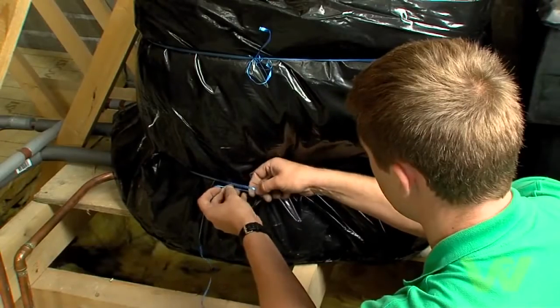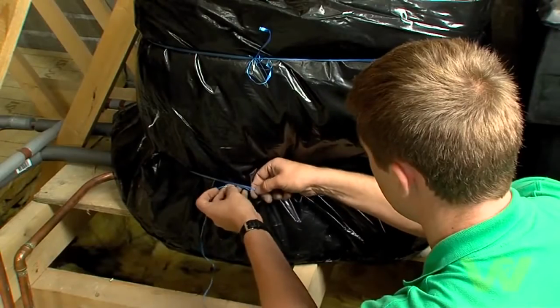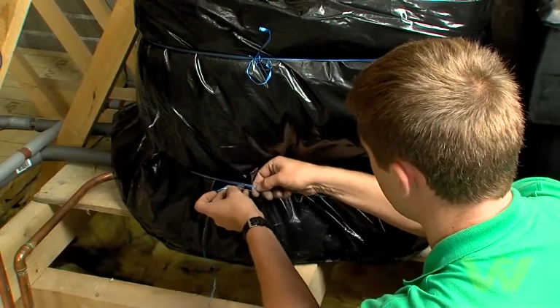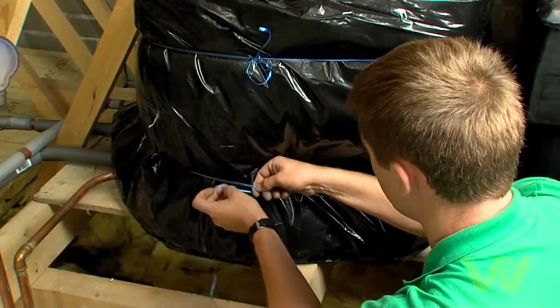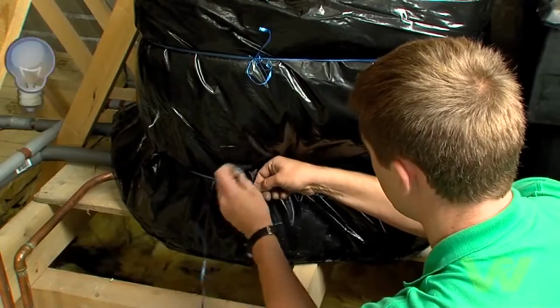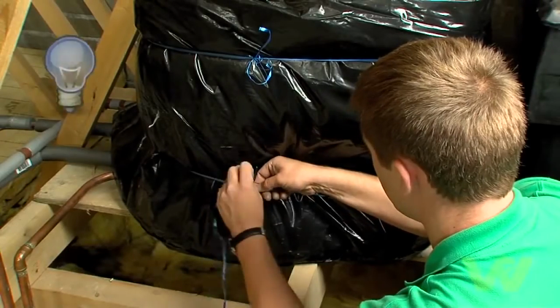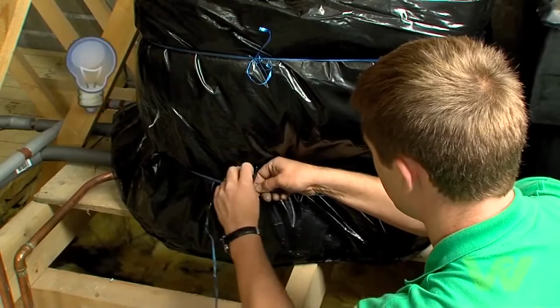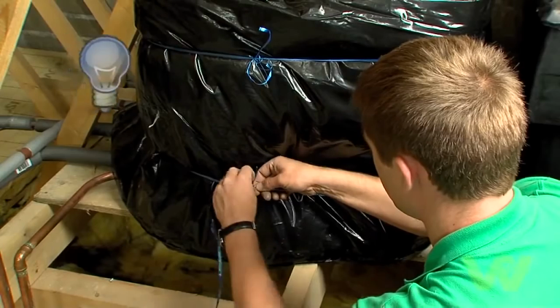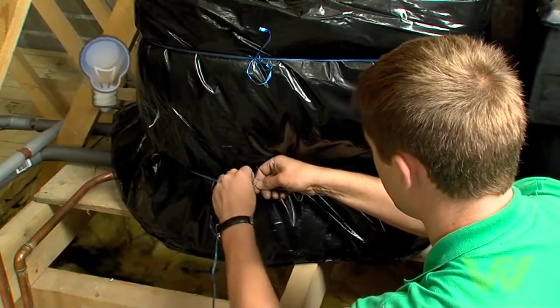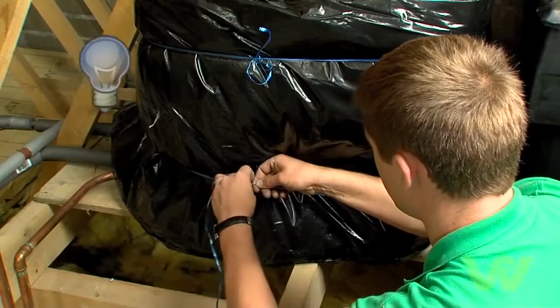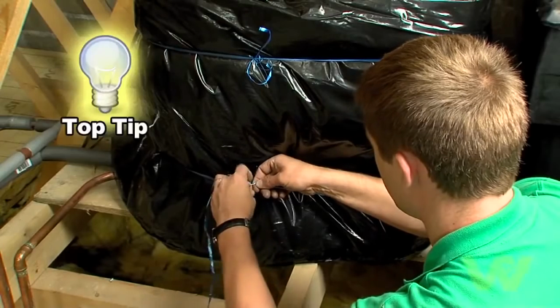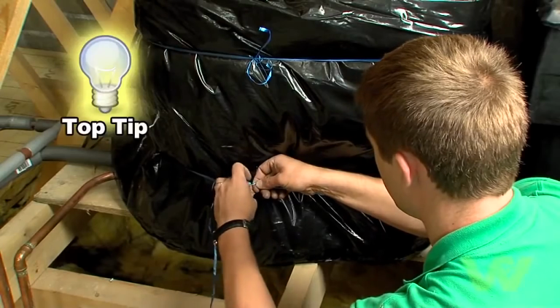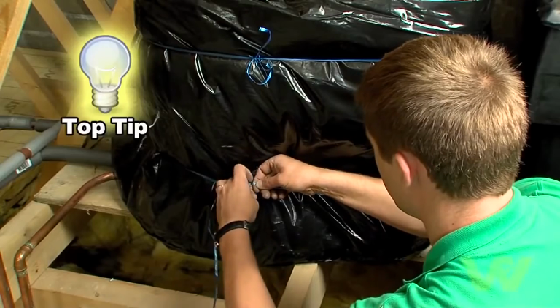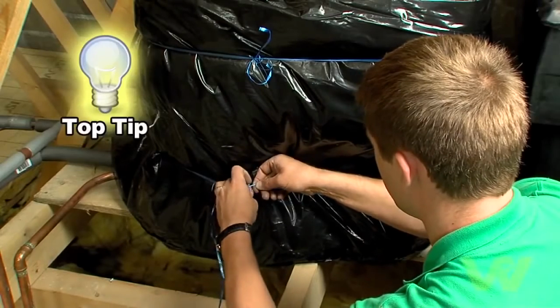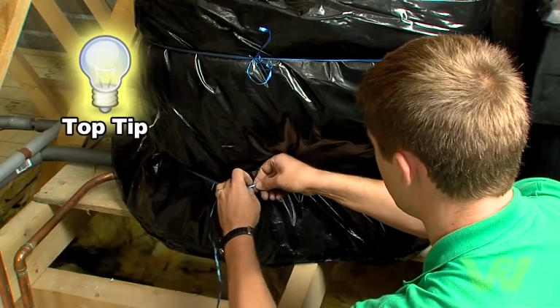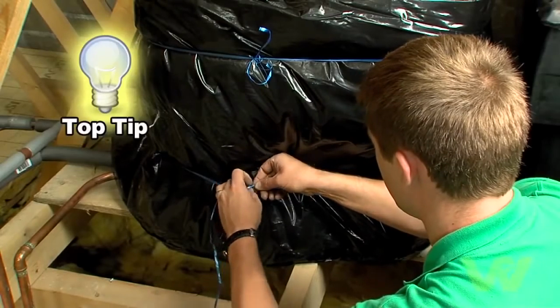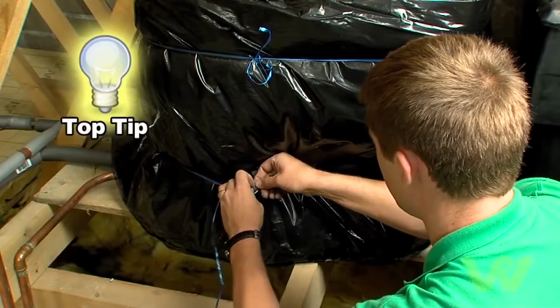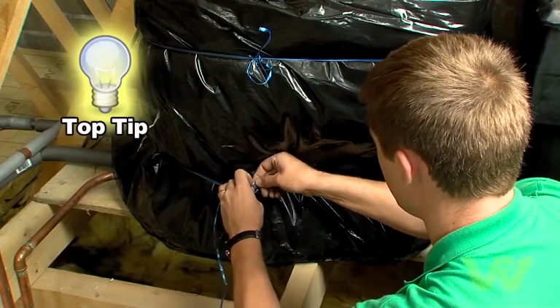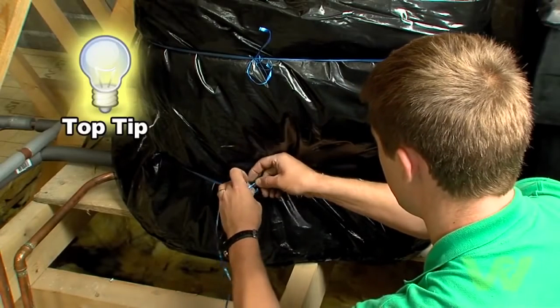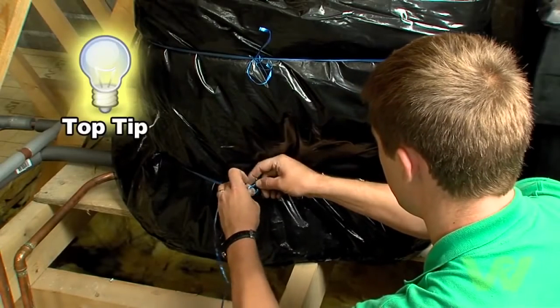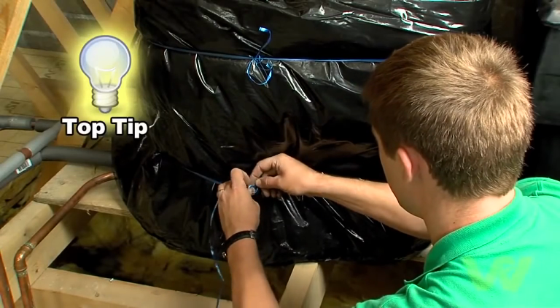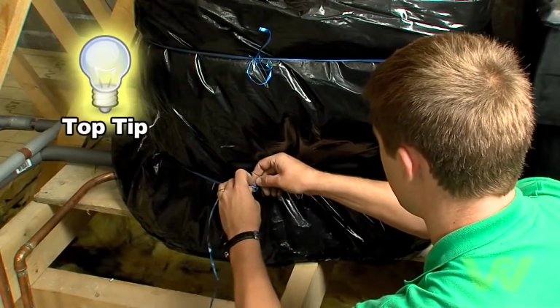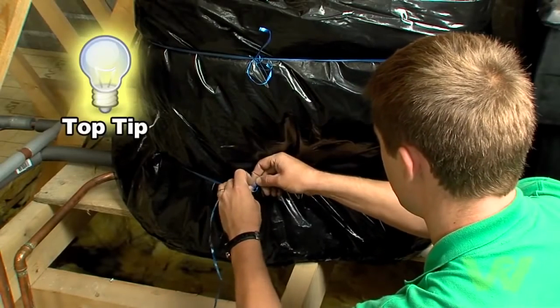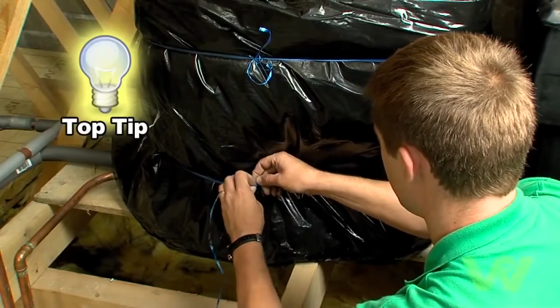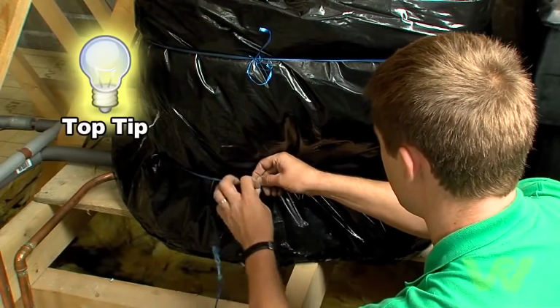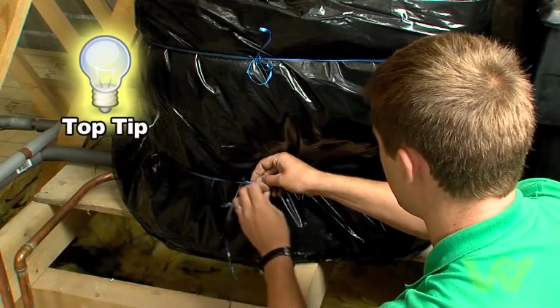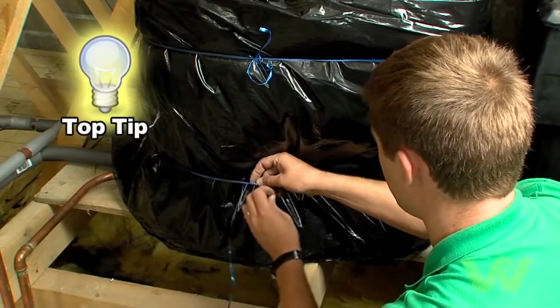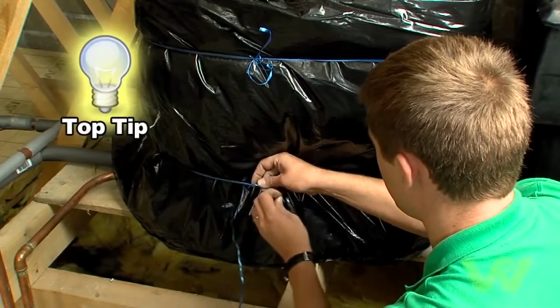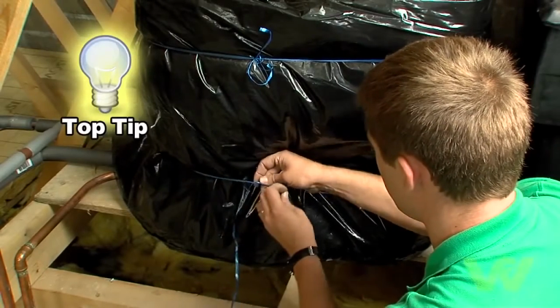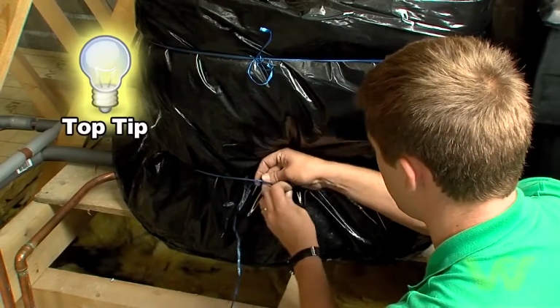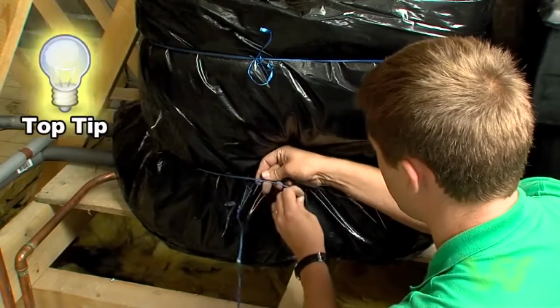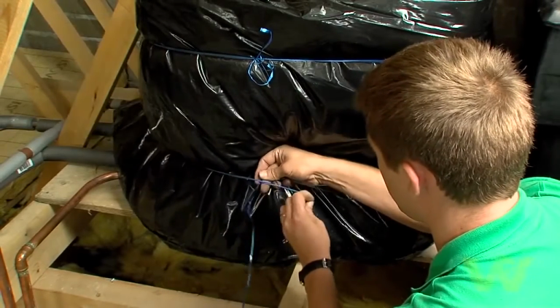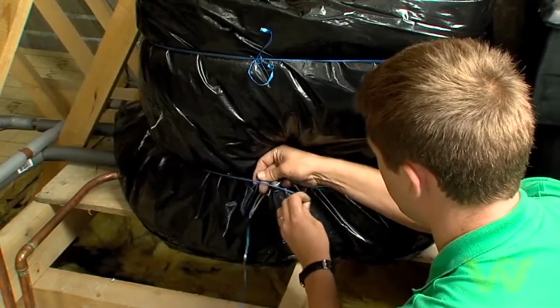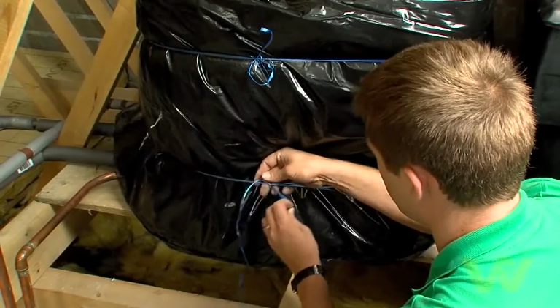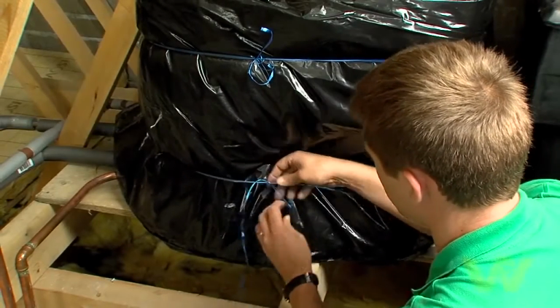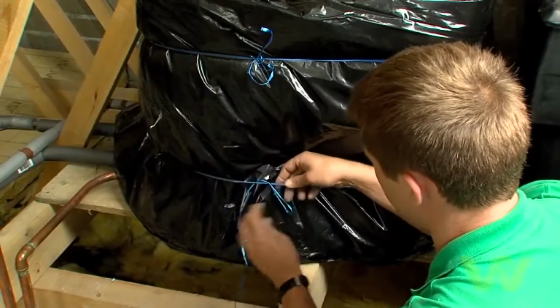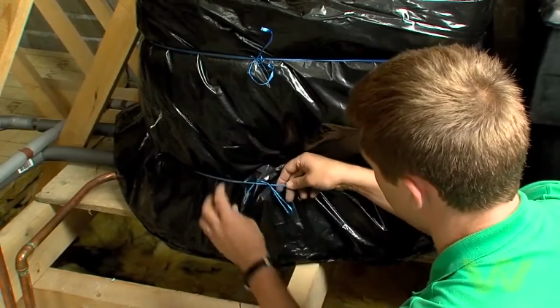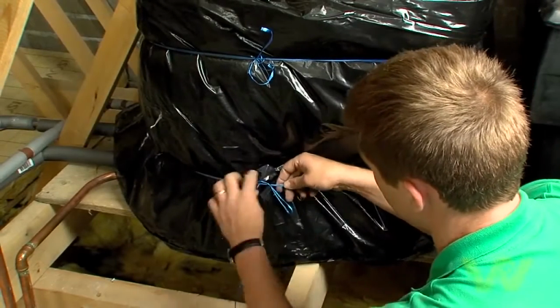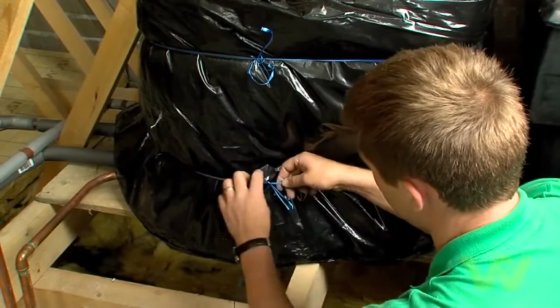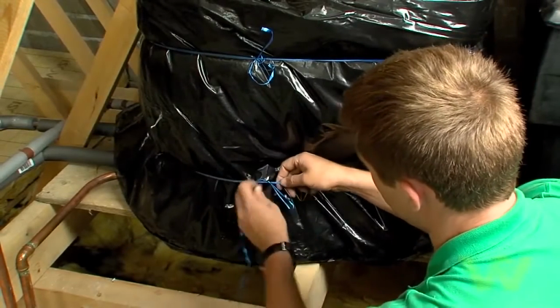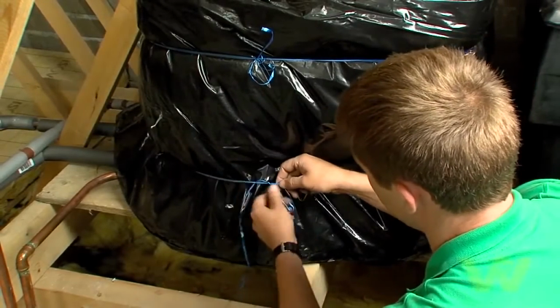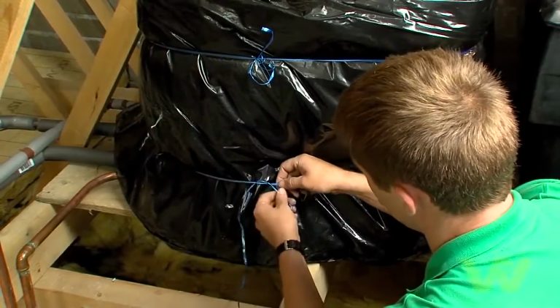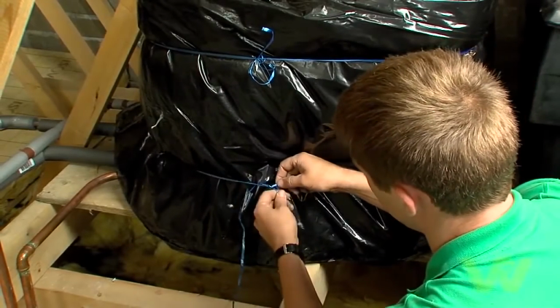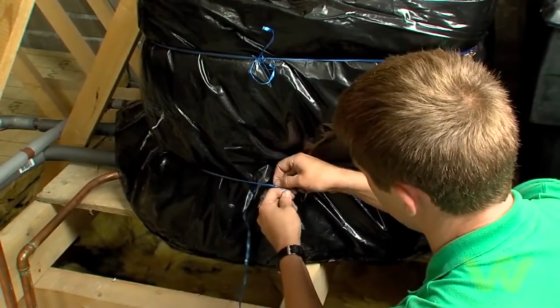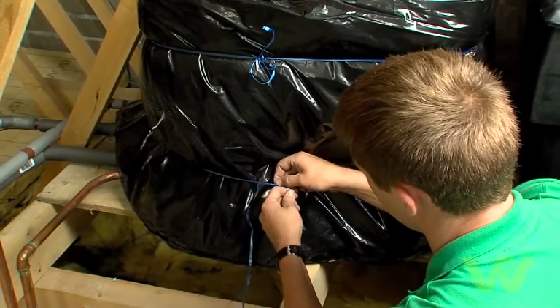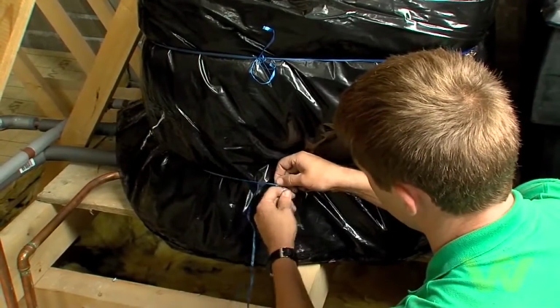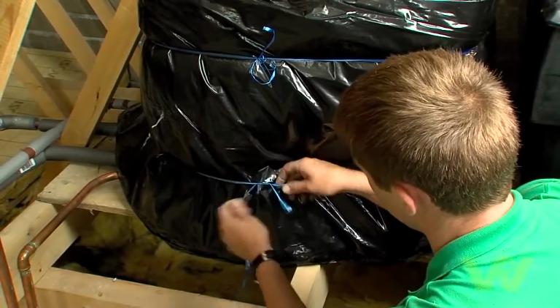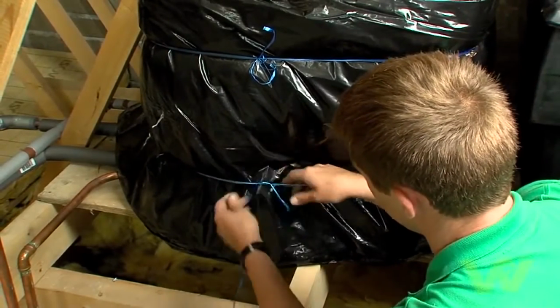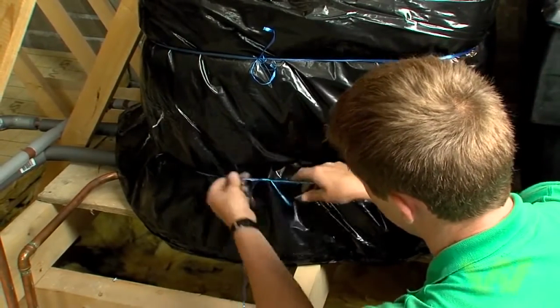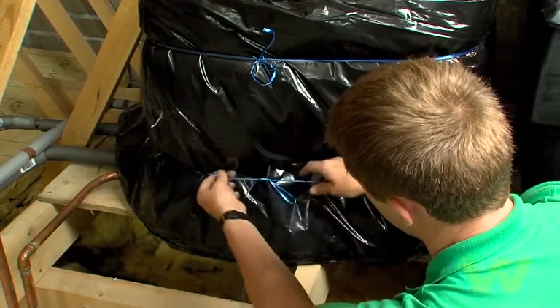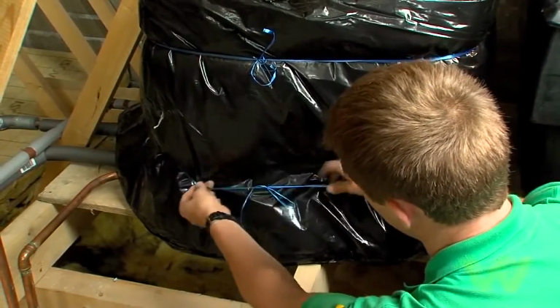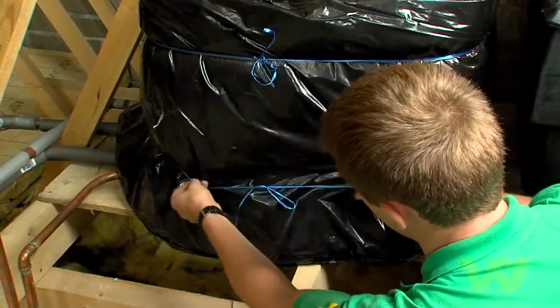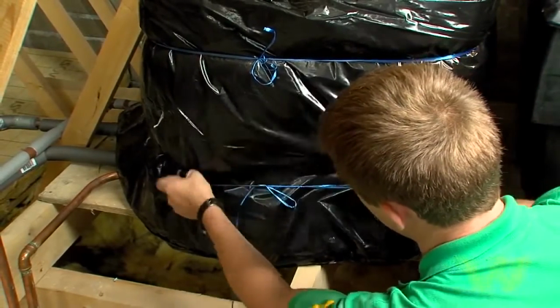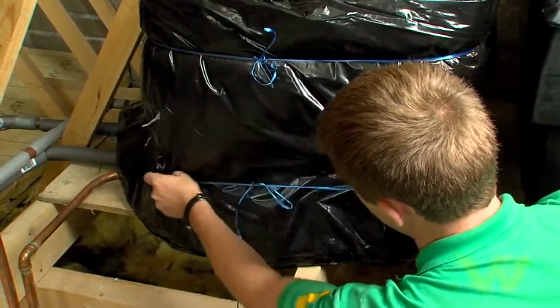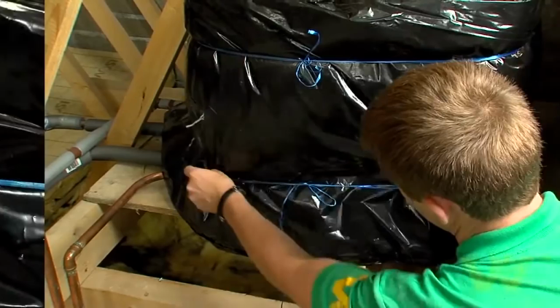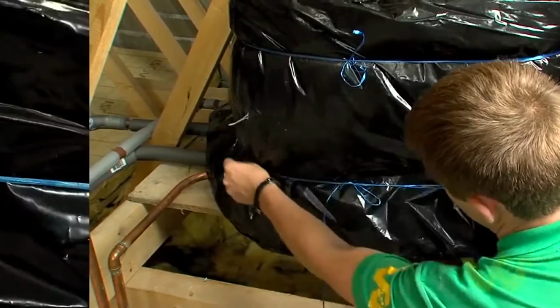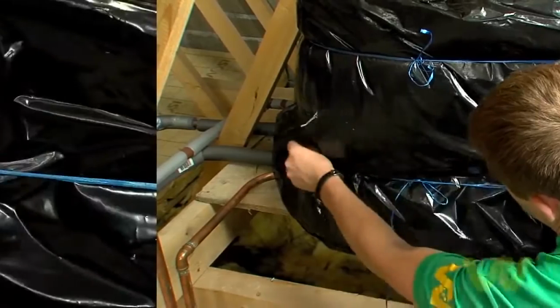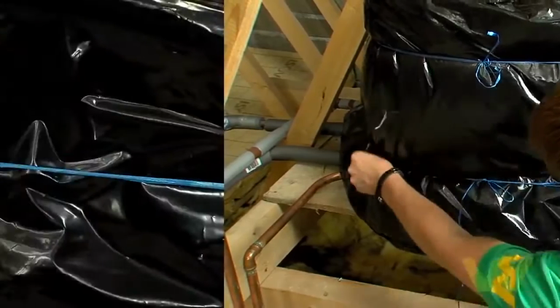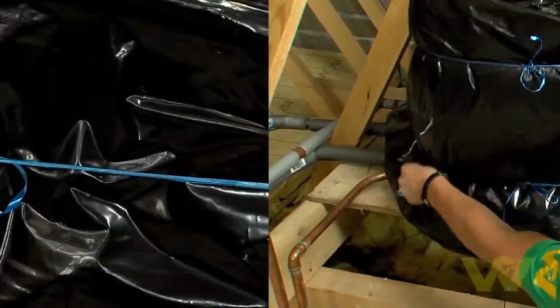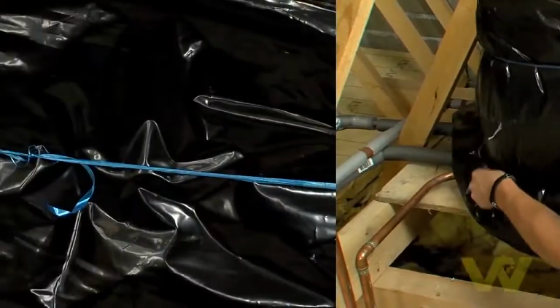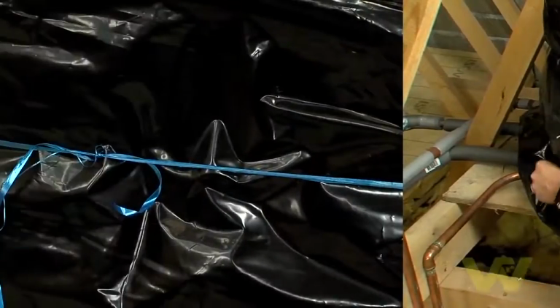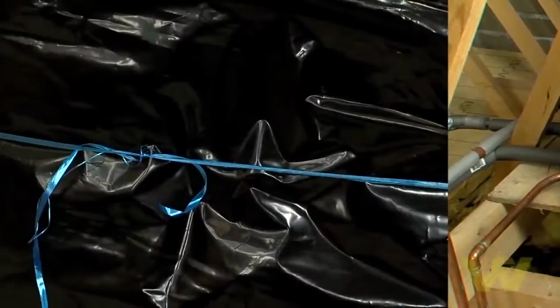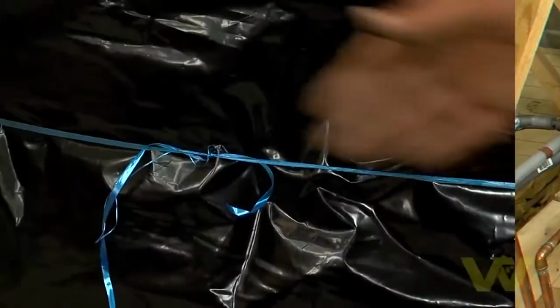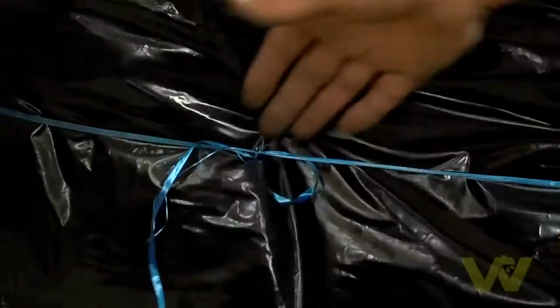Top tip: the panels insulate more effectively if they are not compressed, so do not over-tighten the straps.